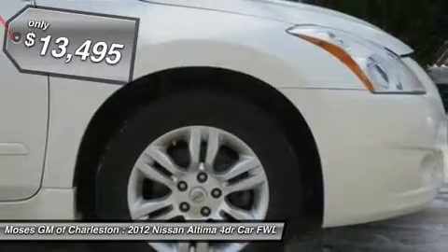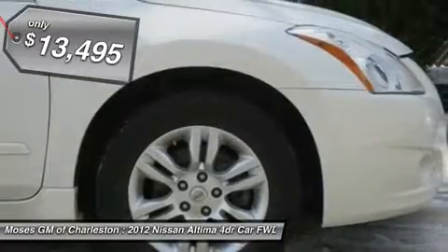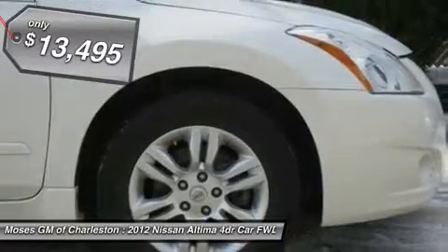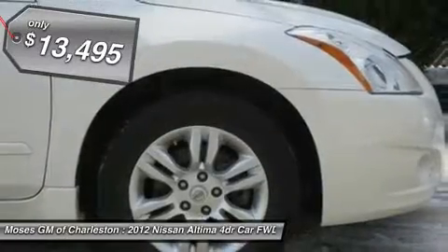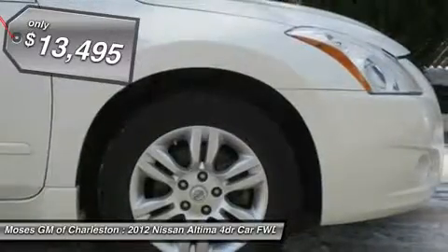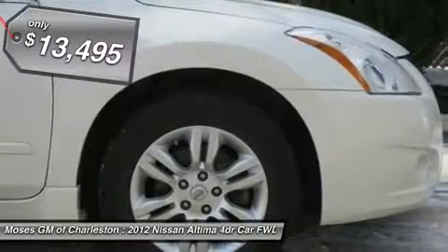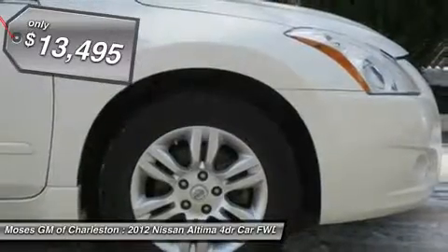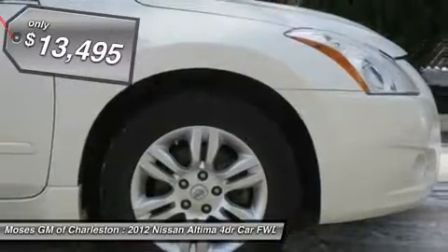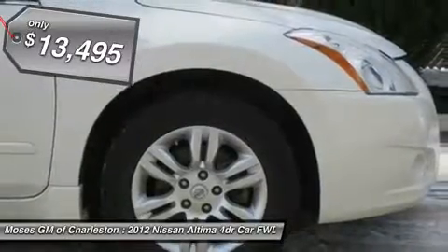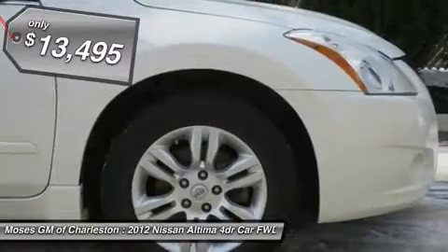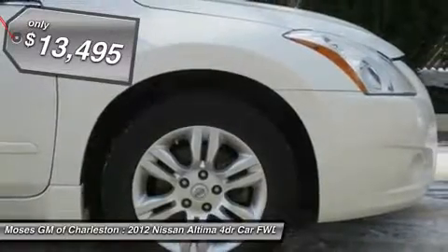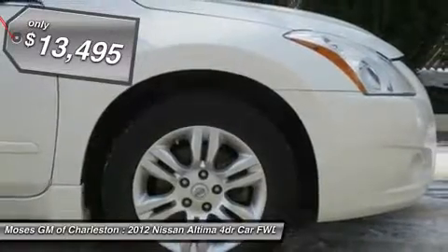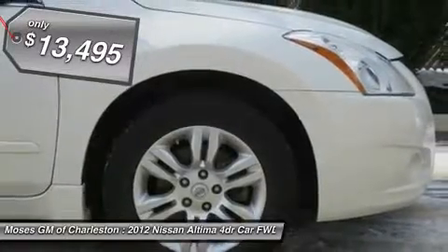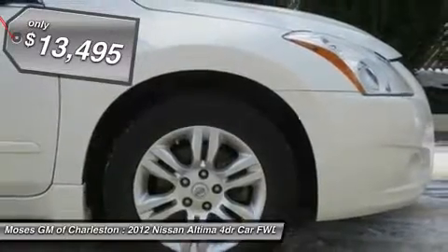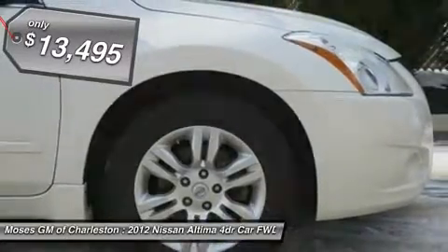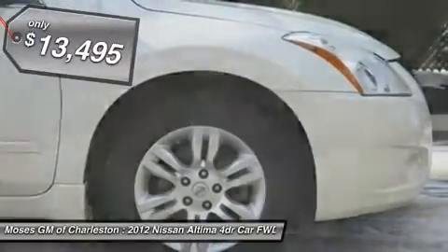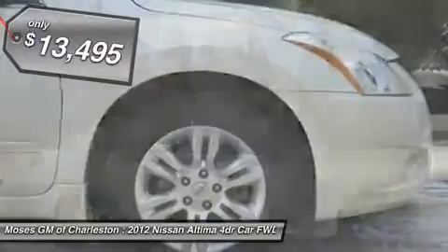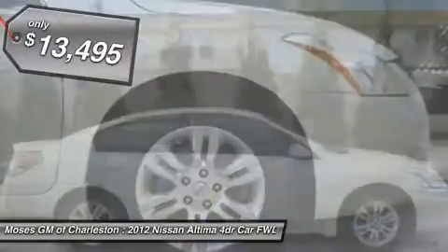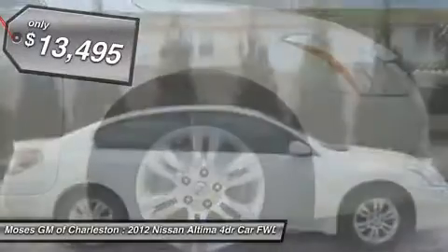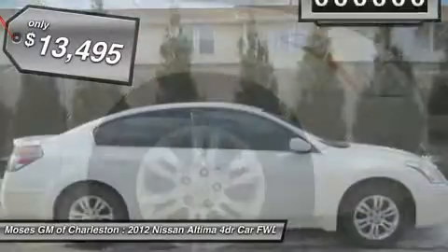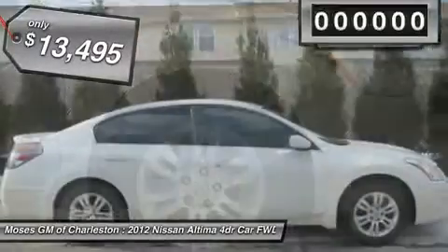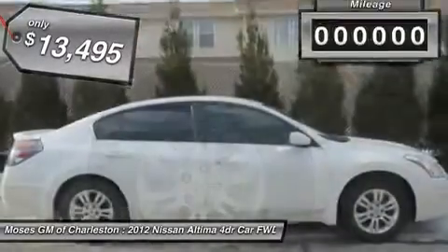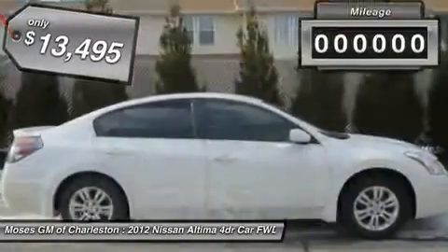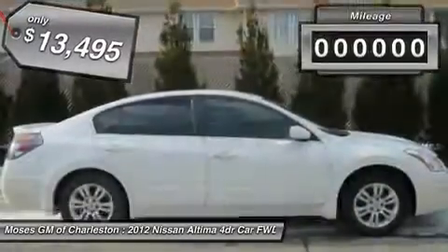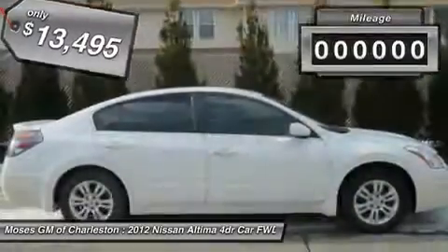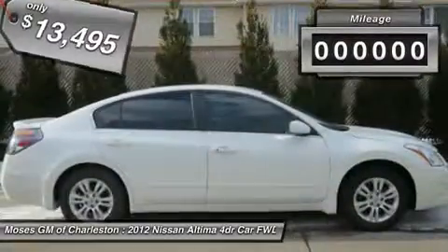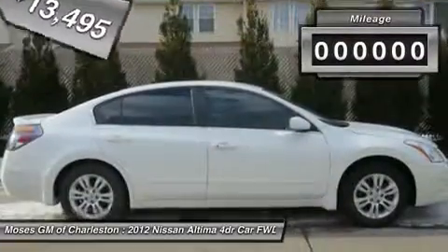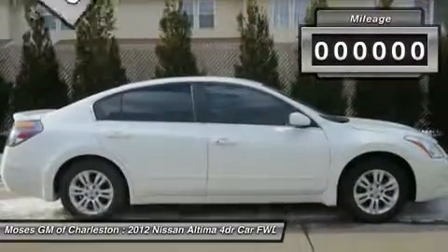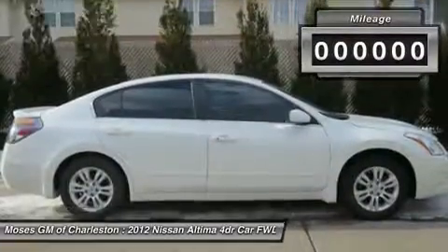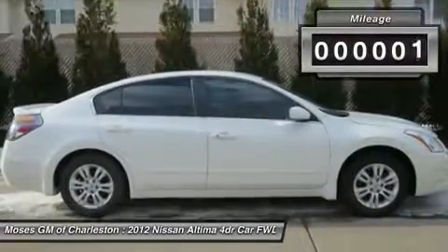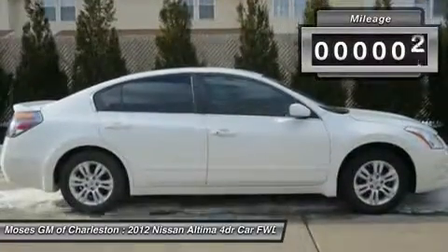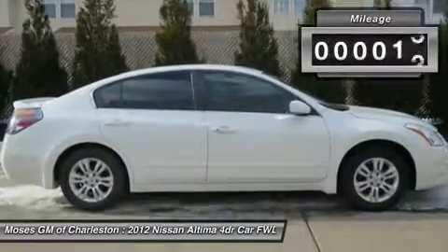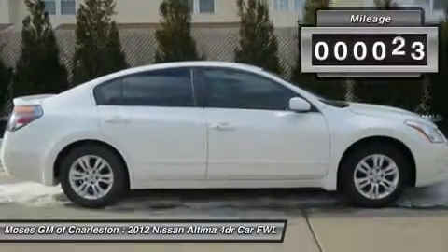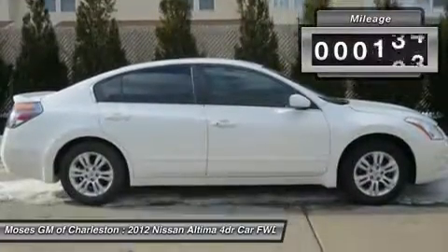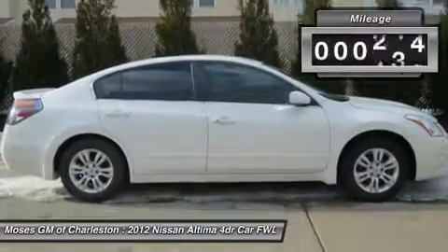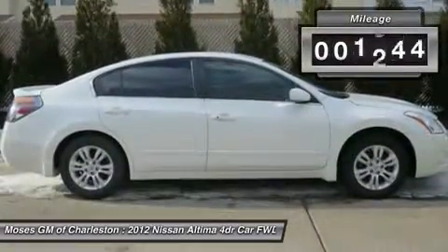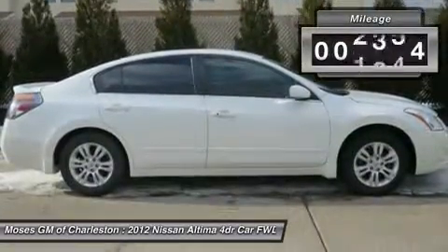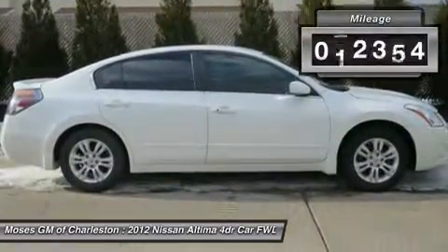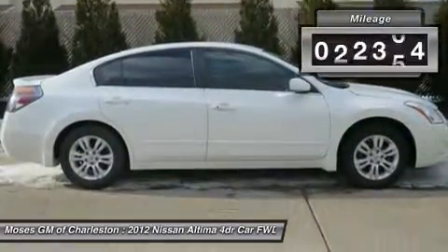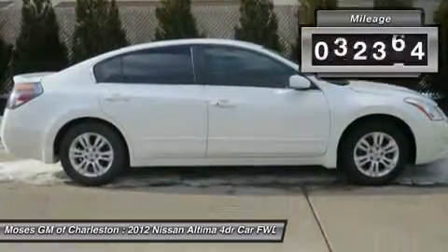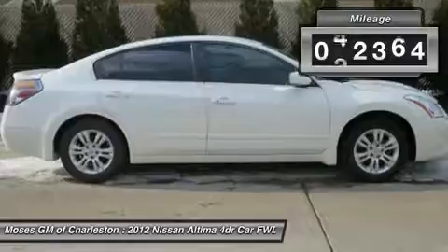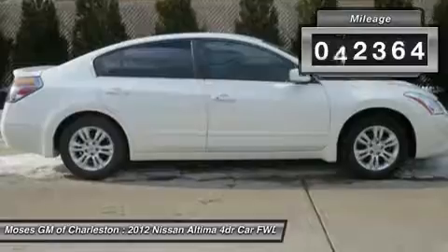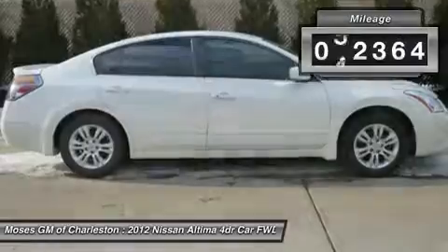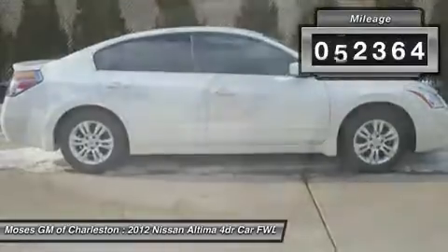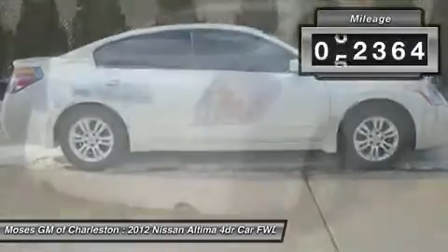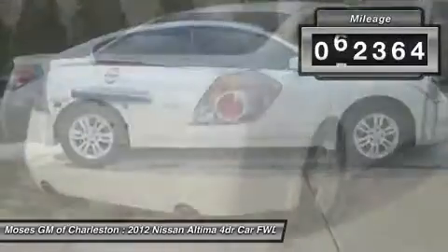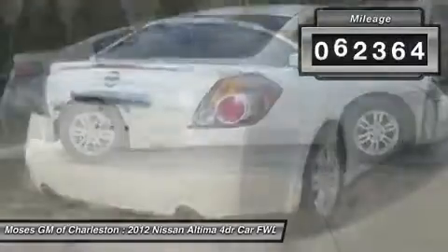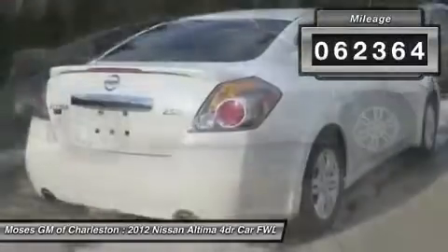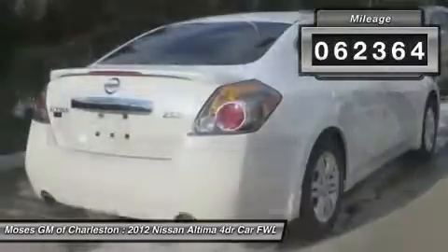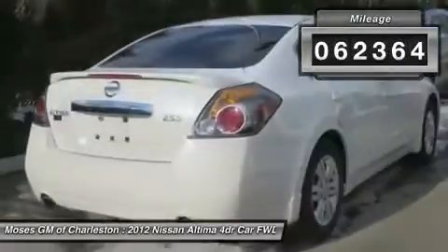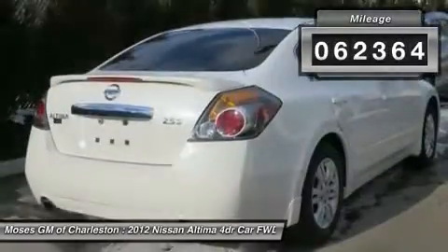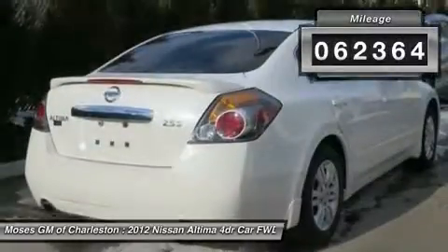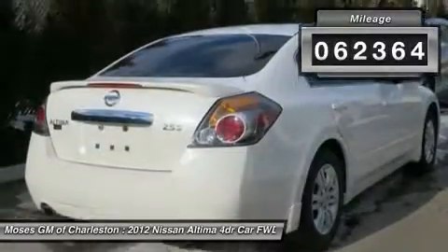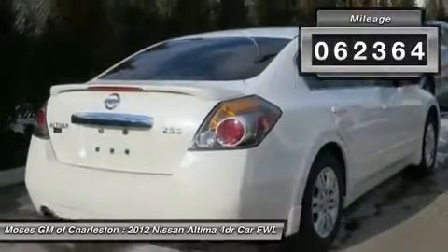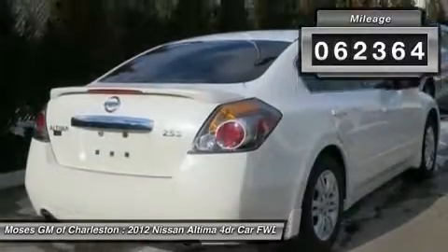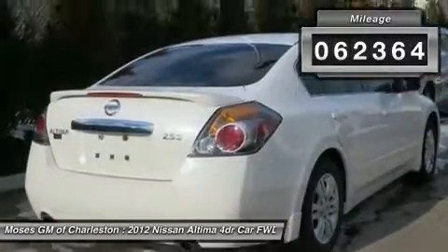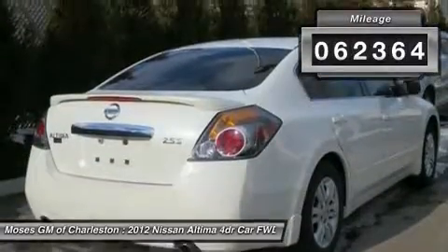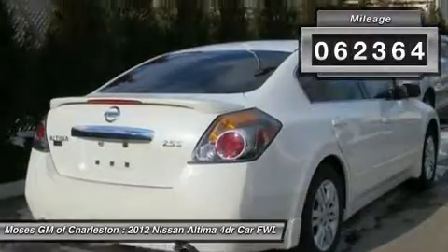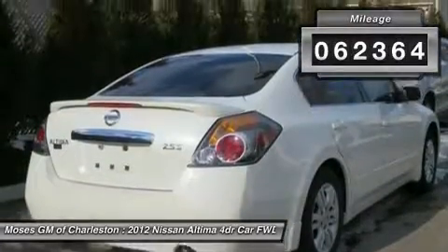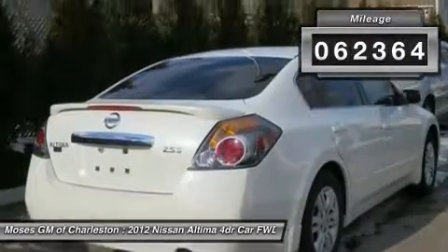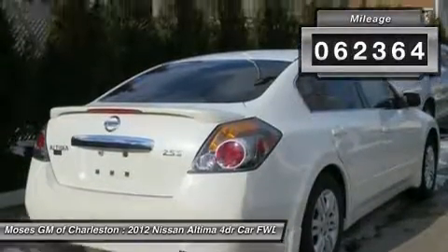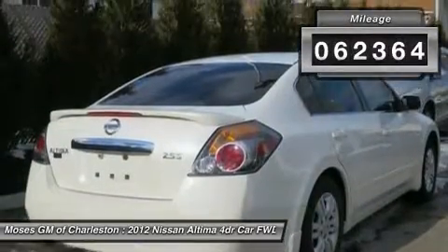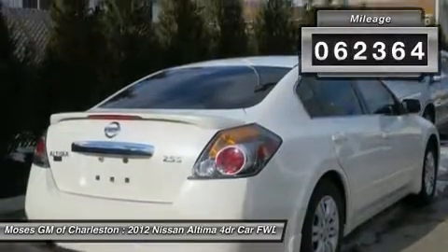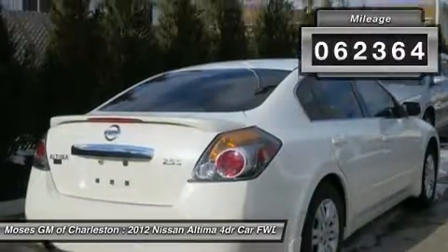you'll want to take this car home. Make a great choice today. Contact us and see this car firsthand.